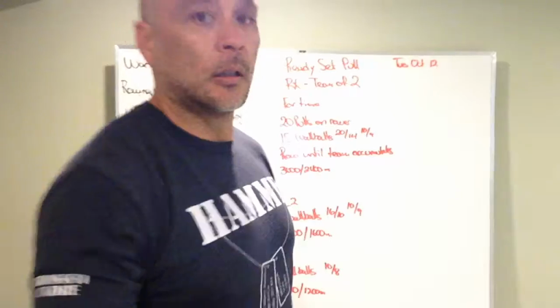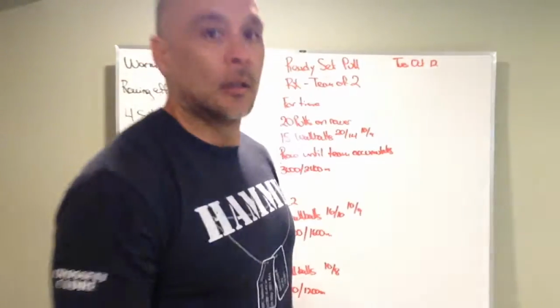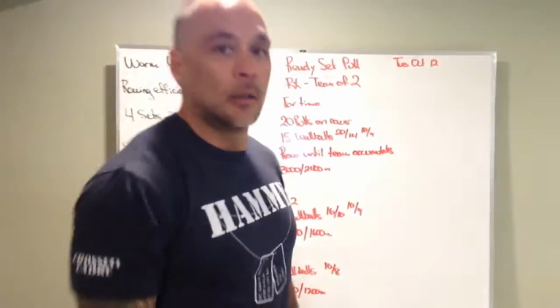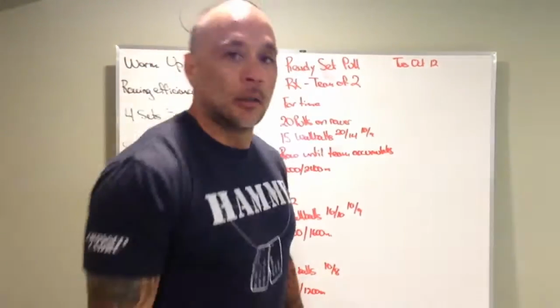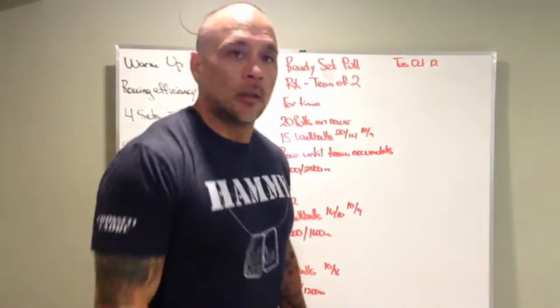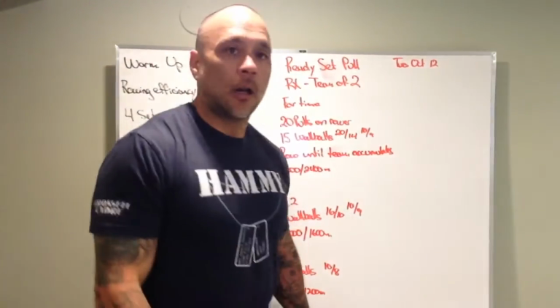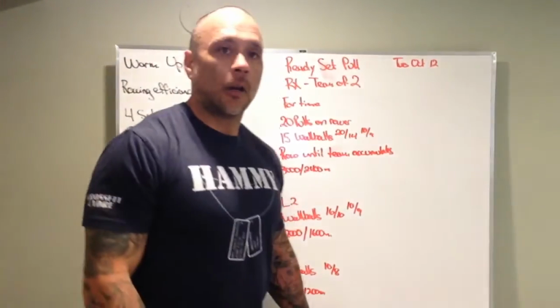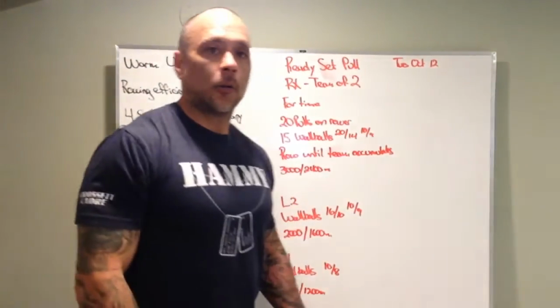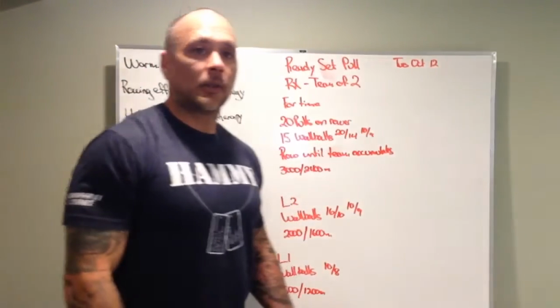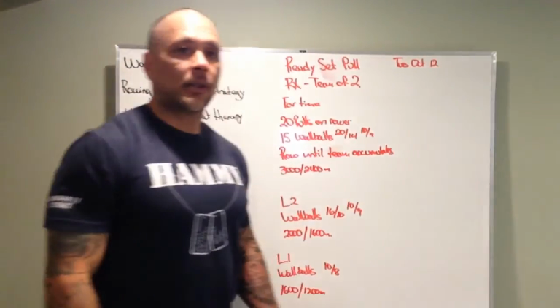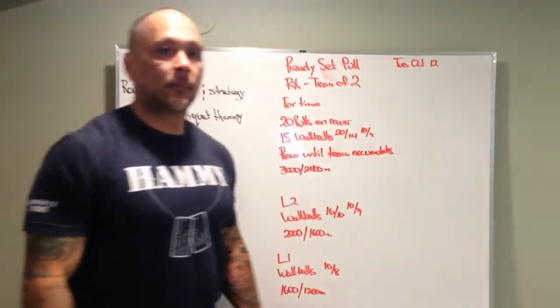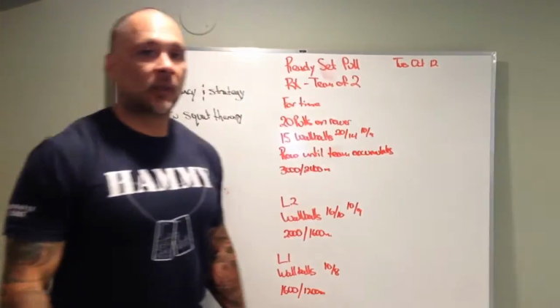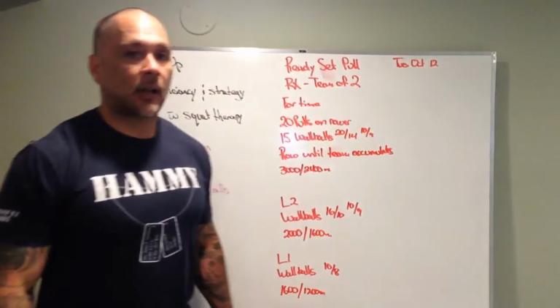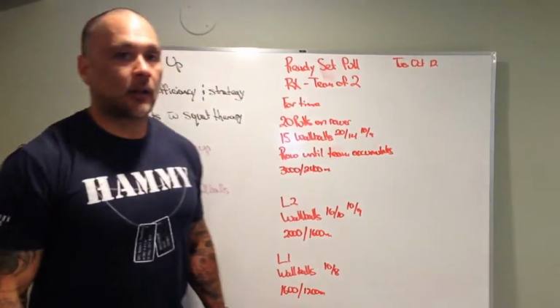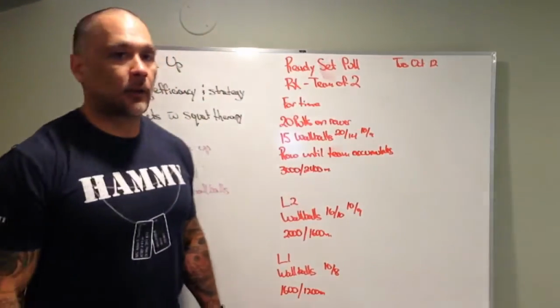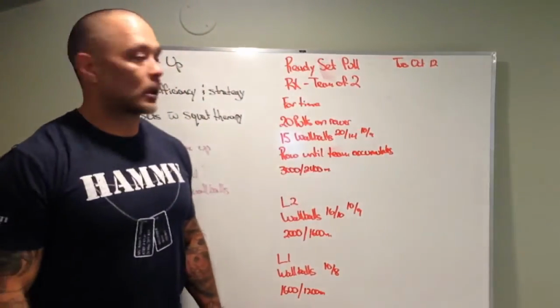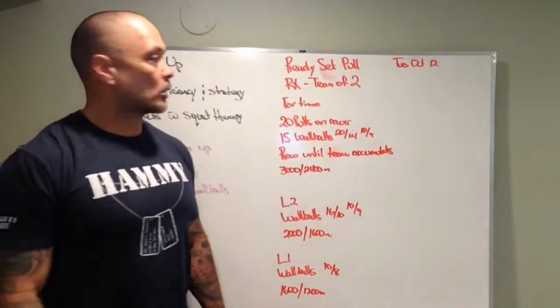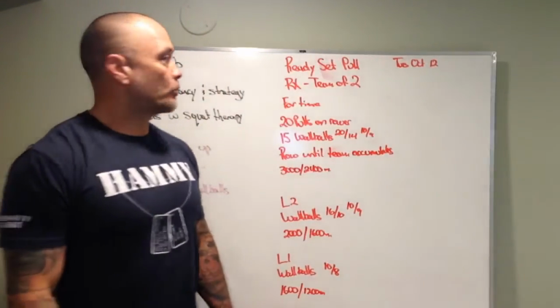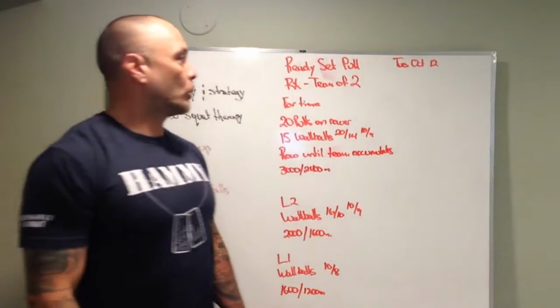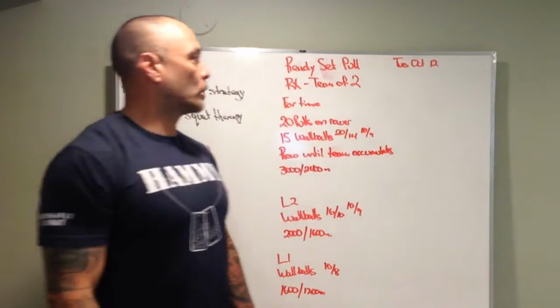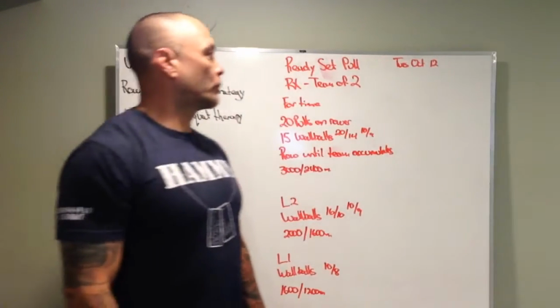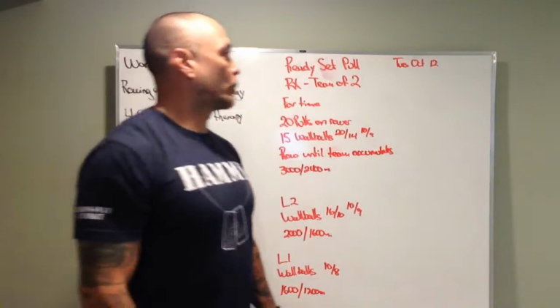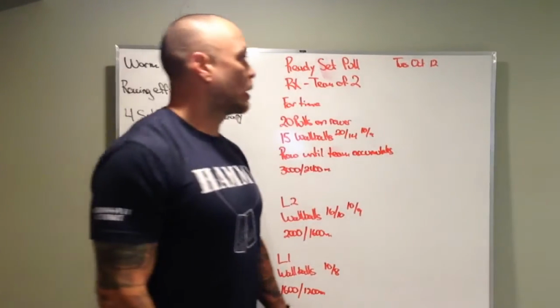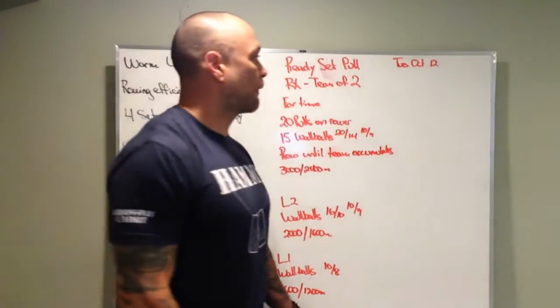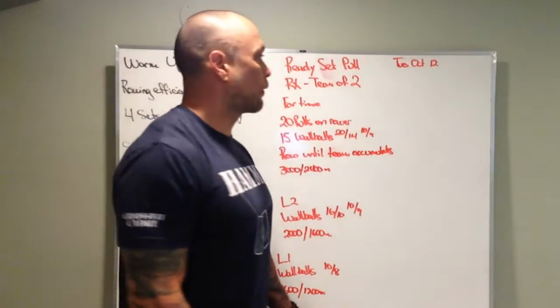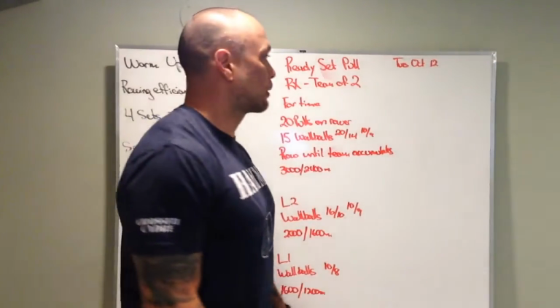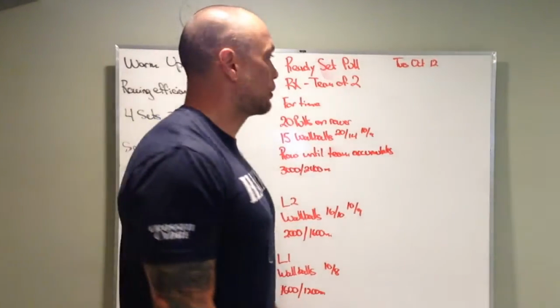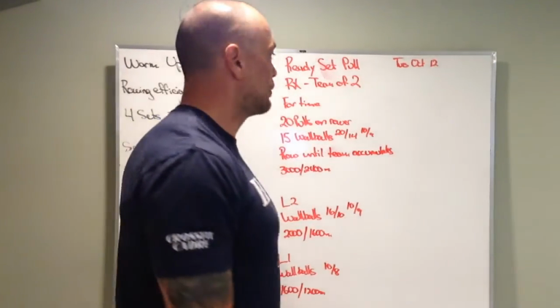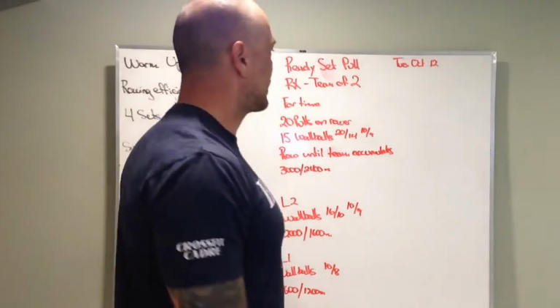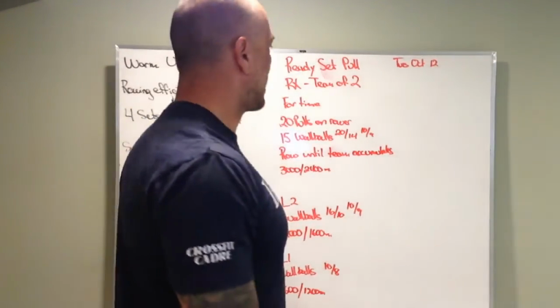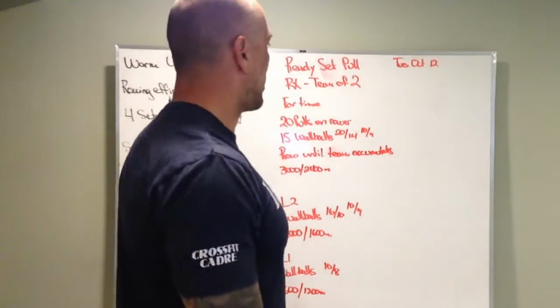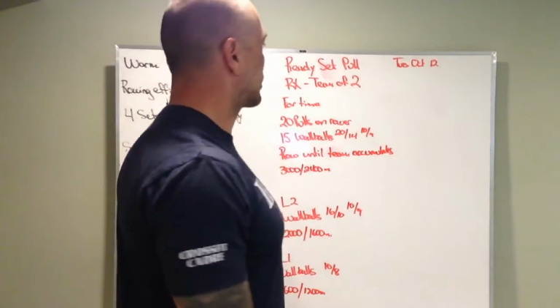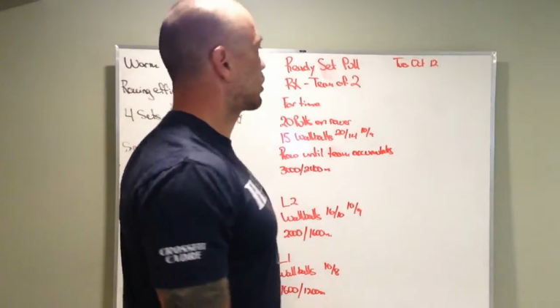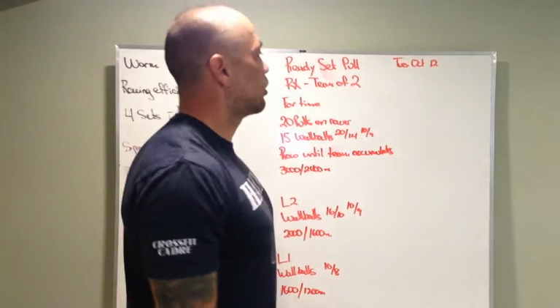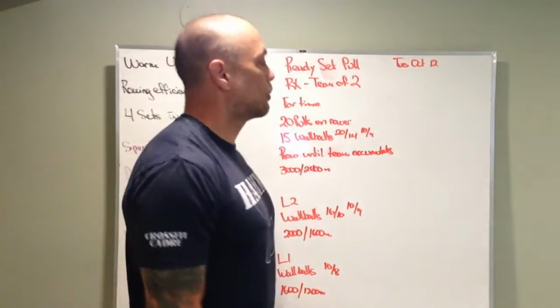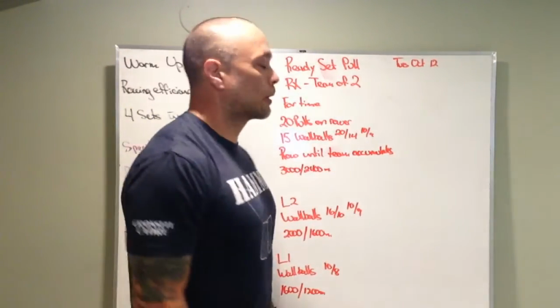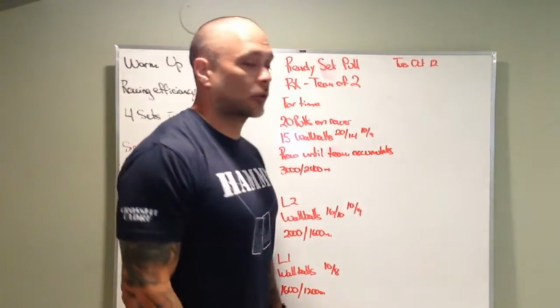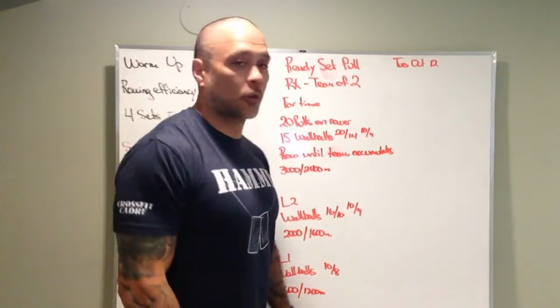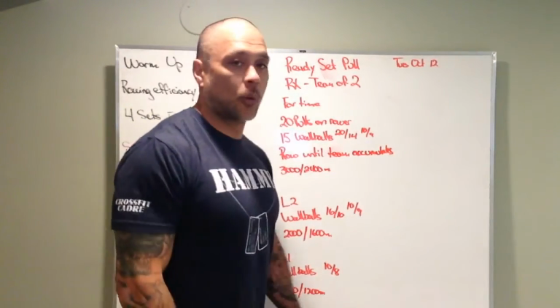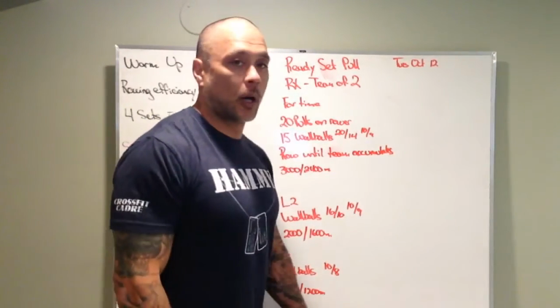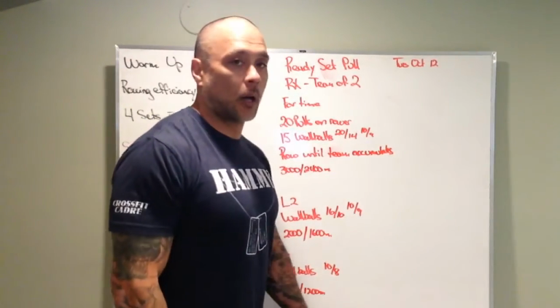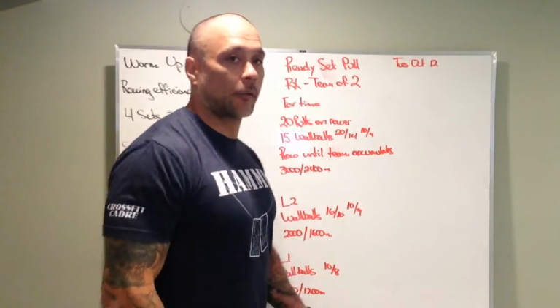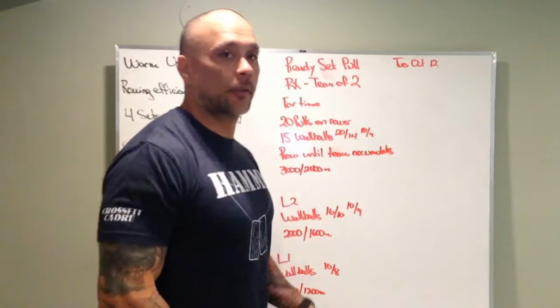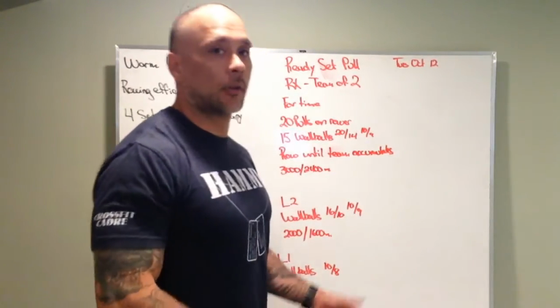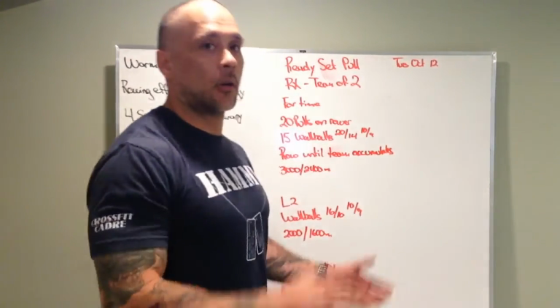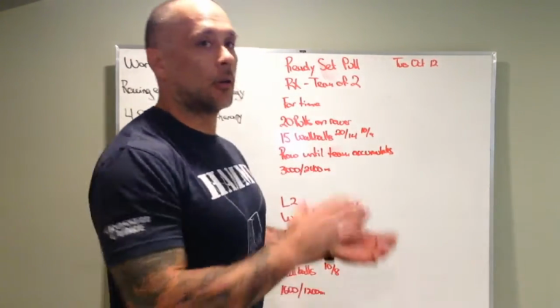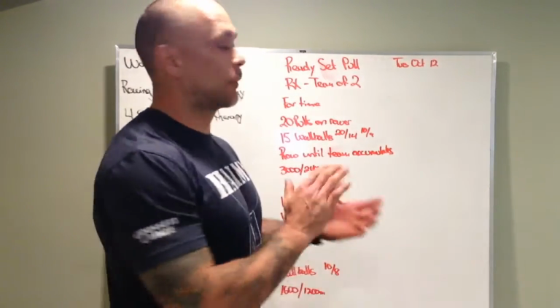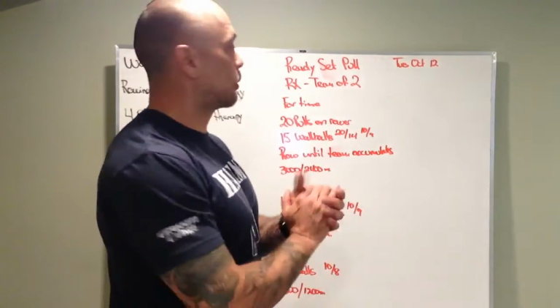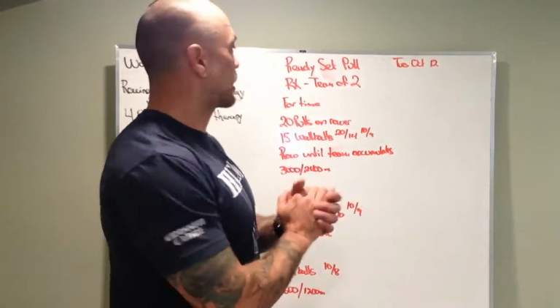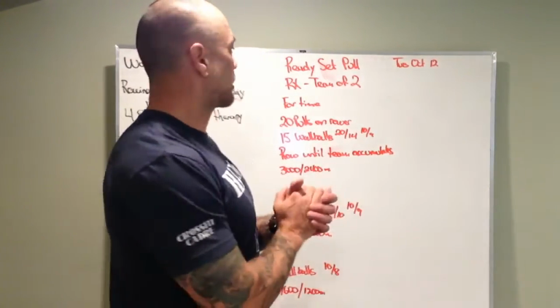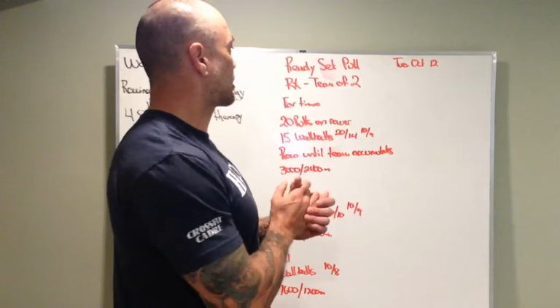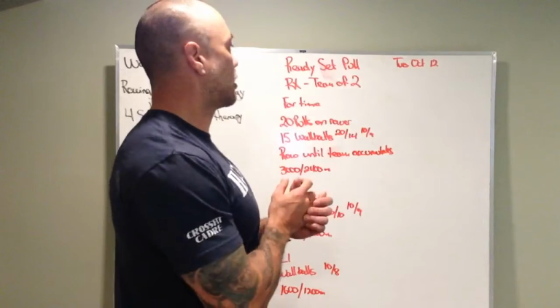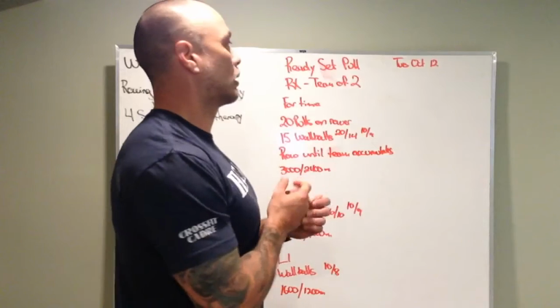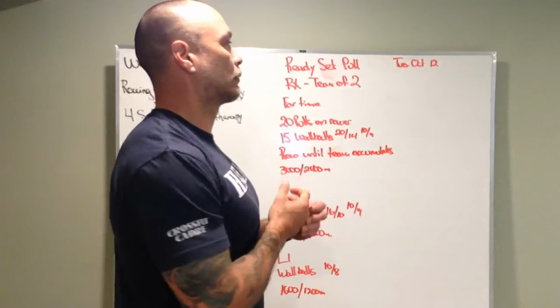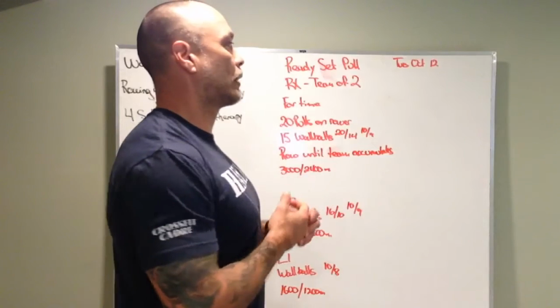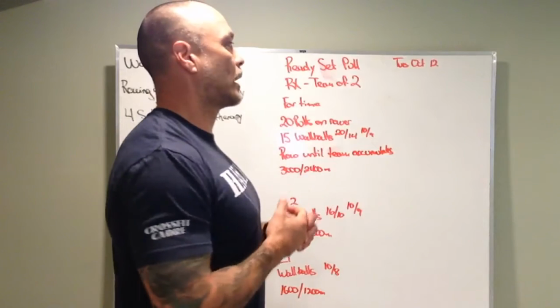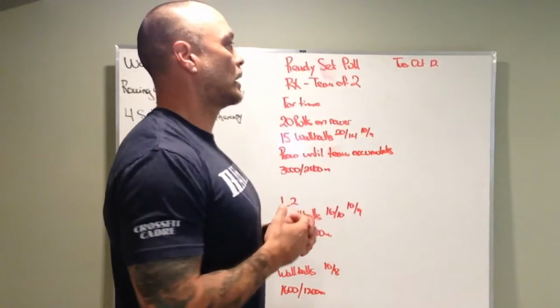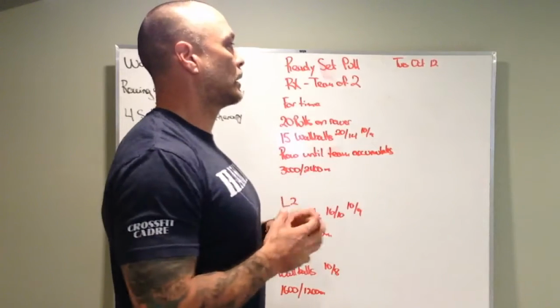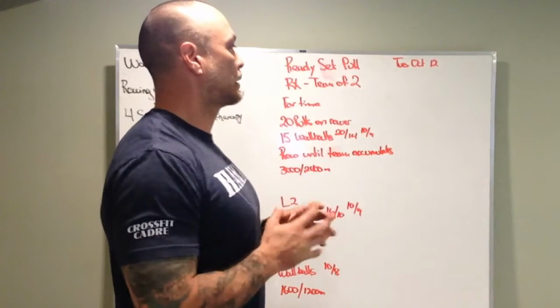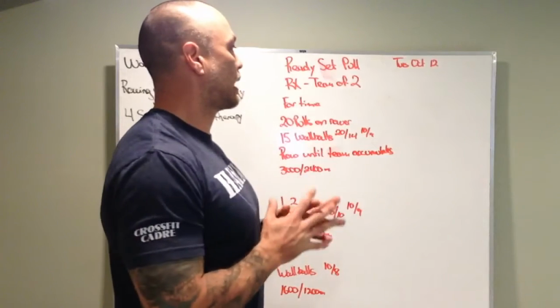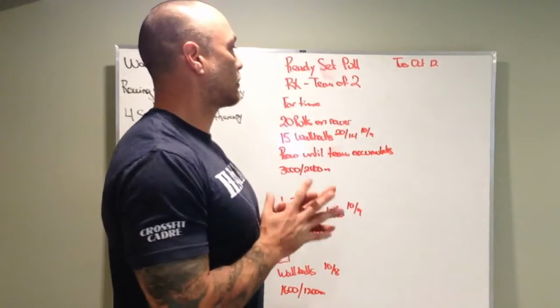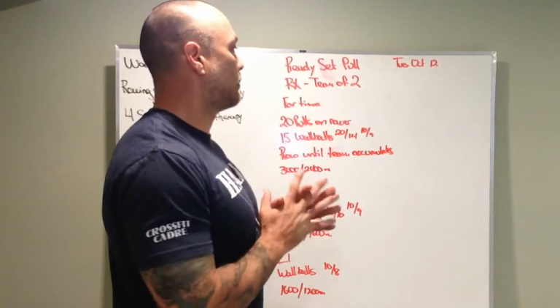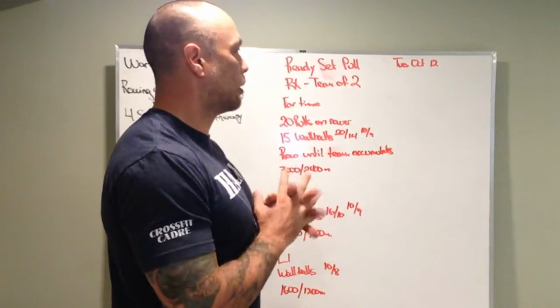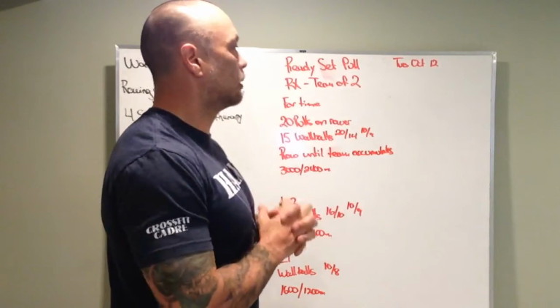Alright, what's up Tydo? We got our board brief for Tuesday, October 12th. So the workout's called Ready, Set, Pull.